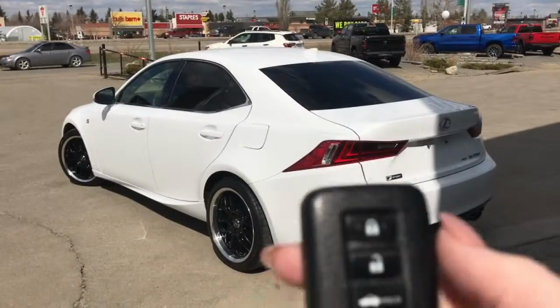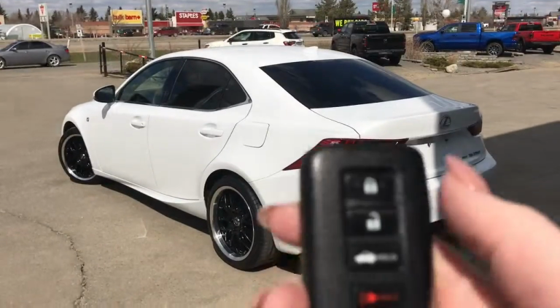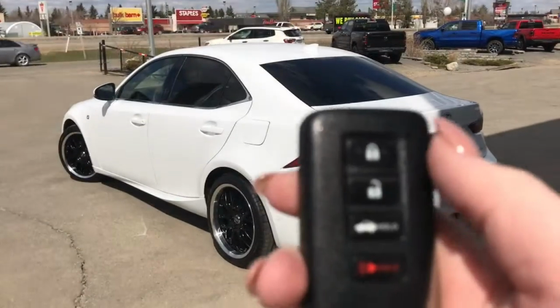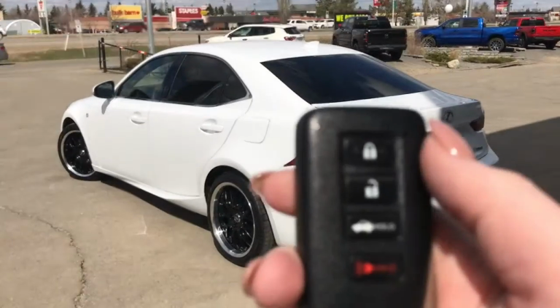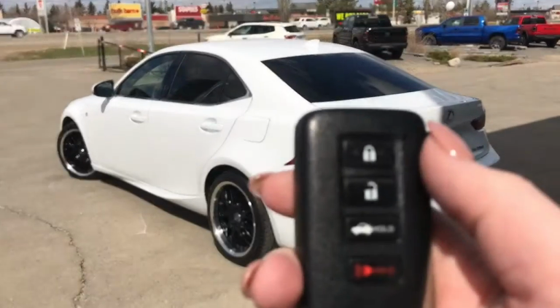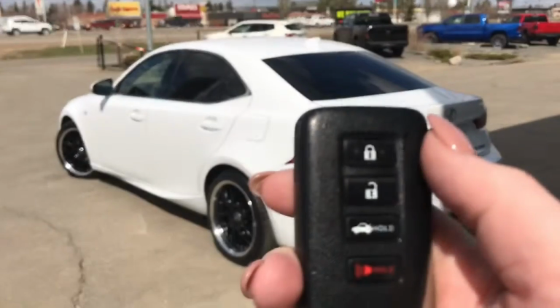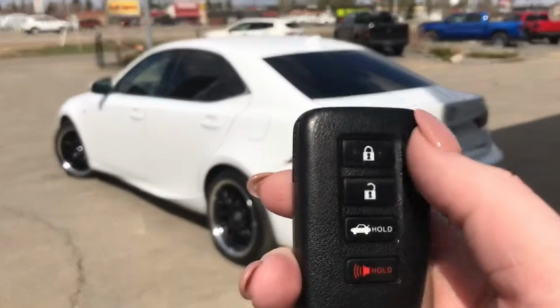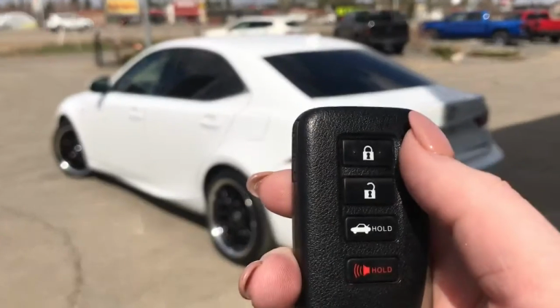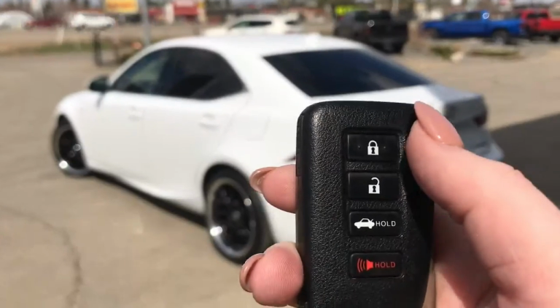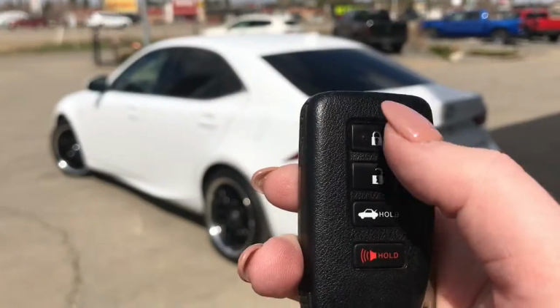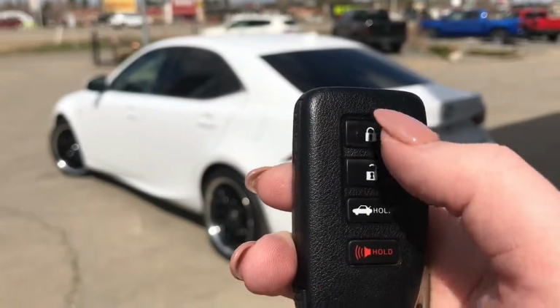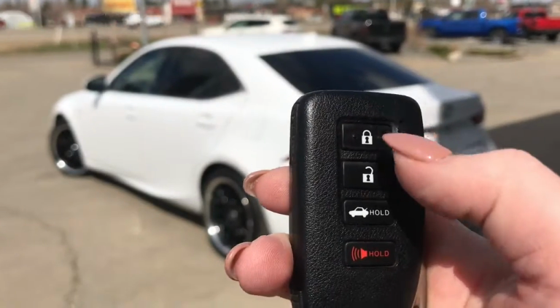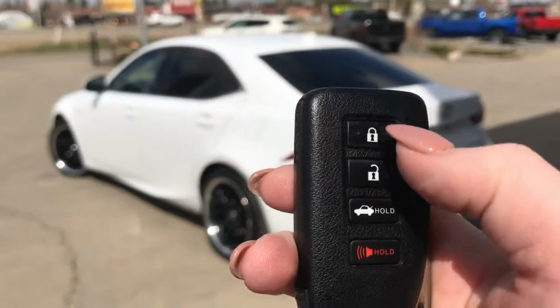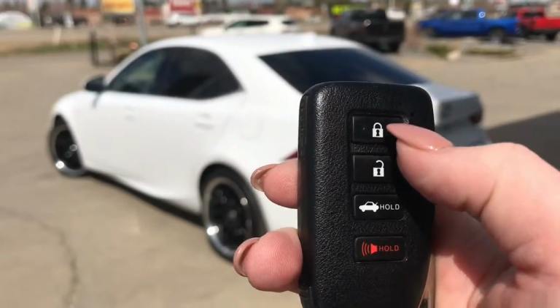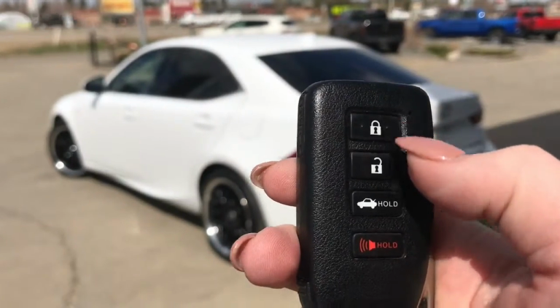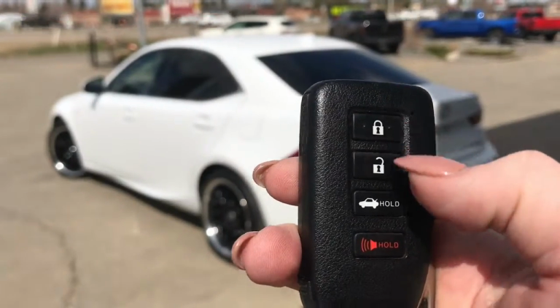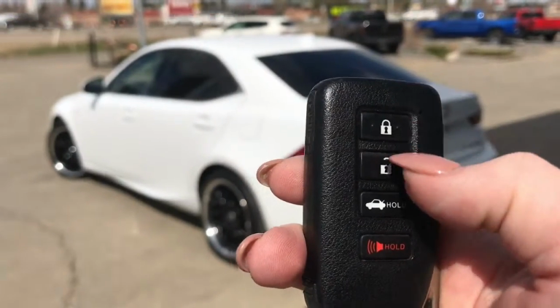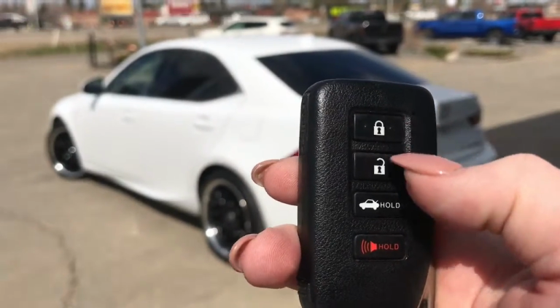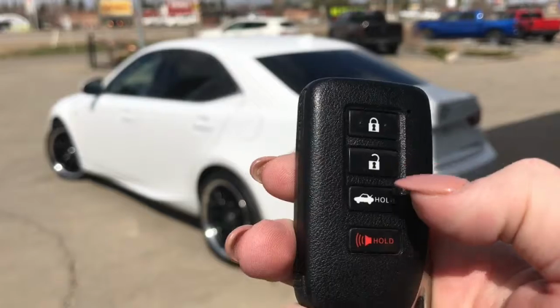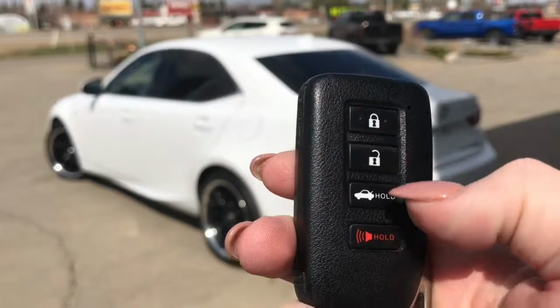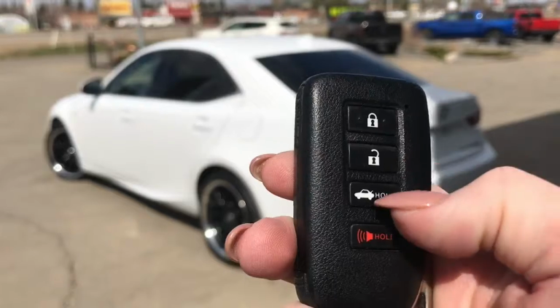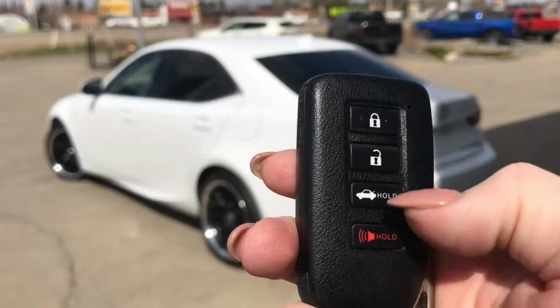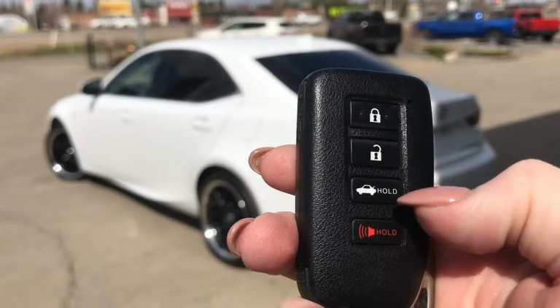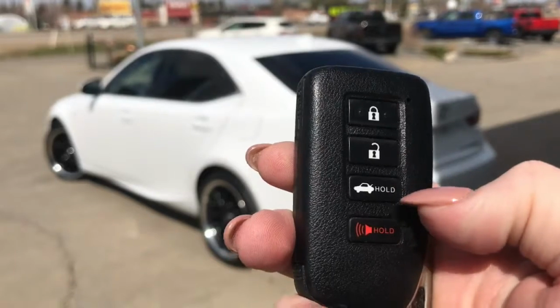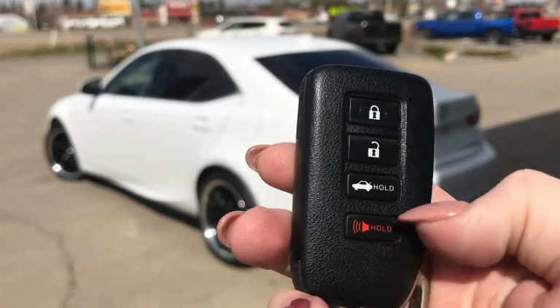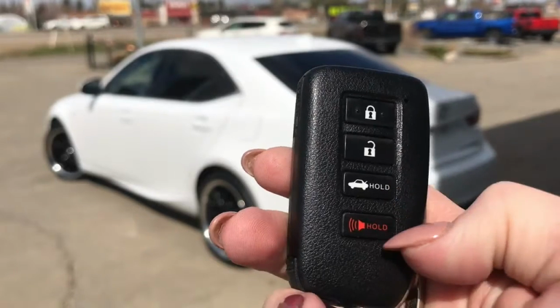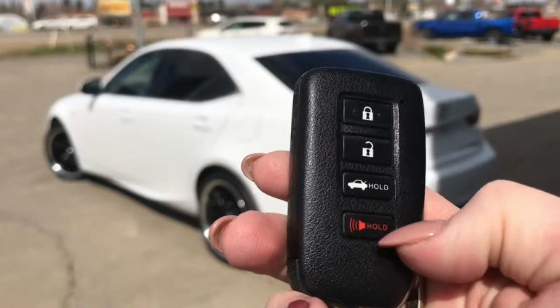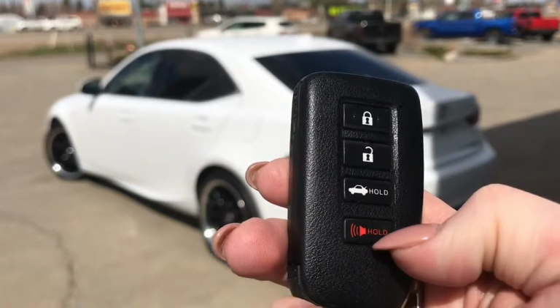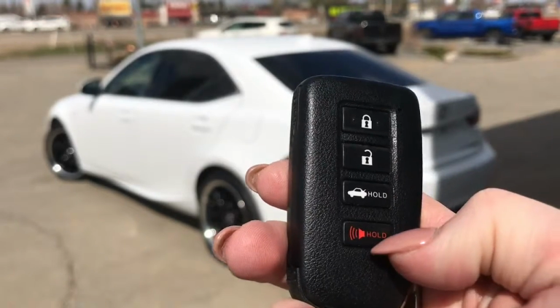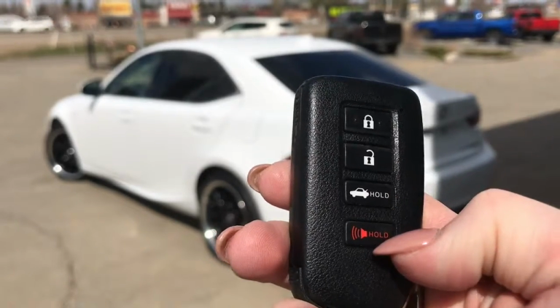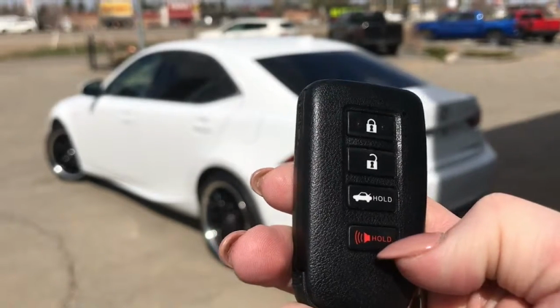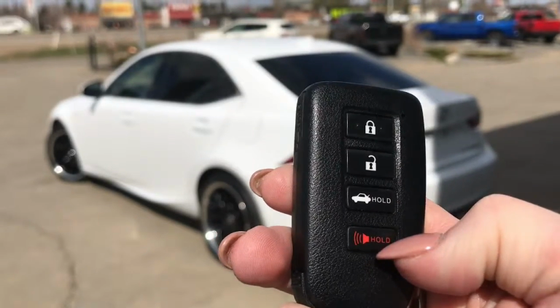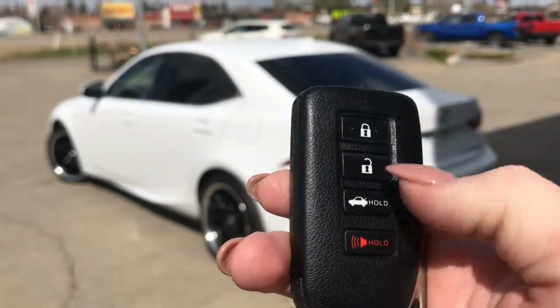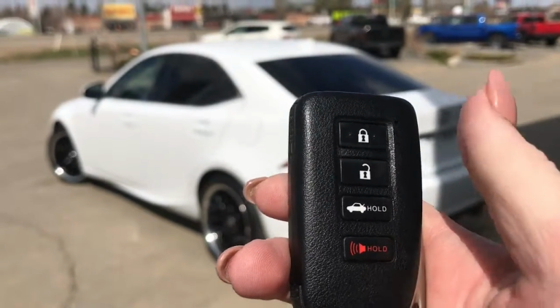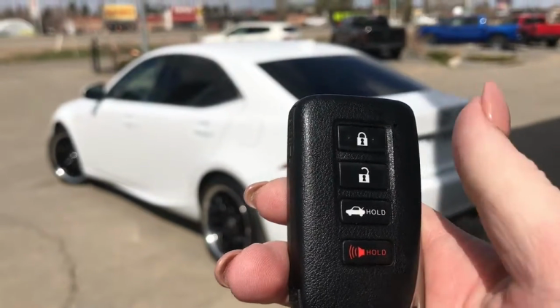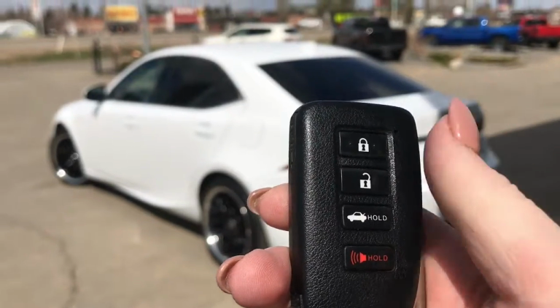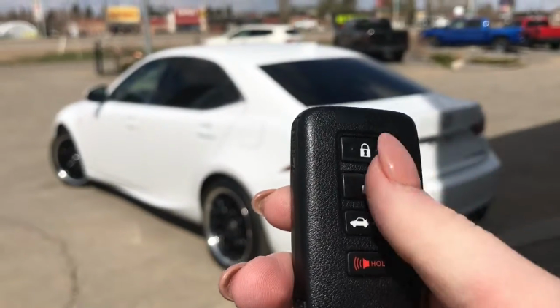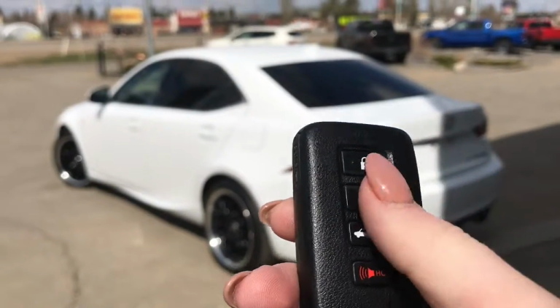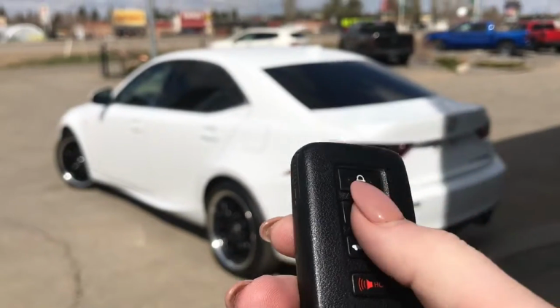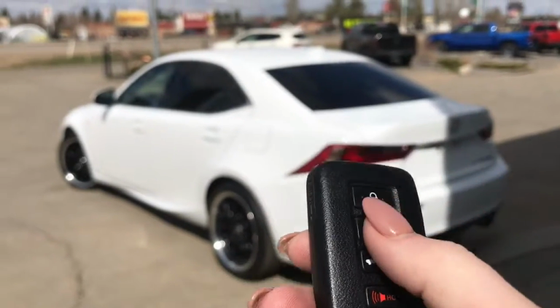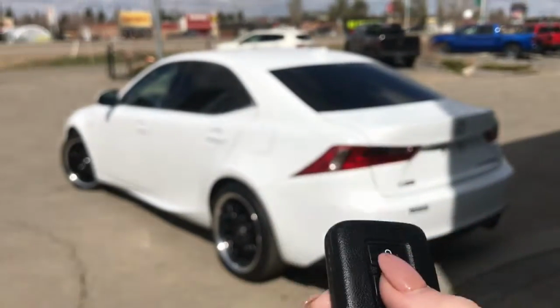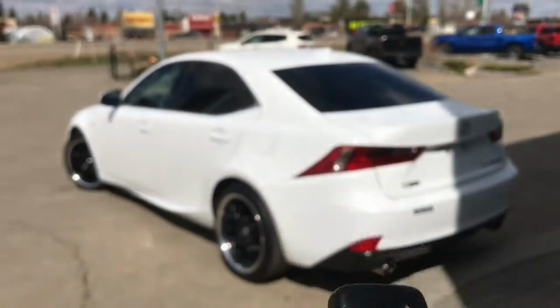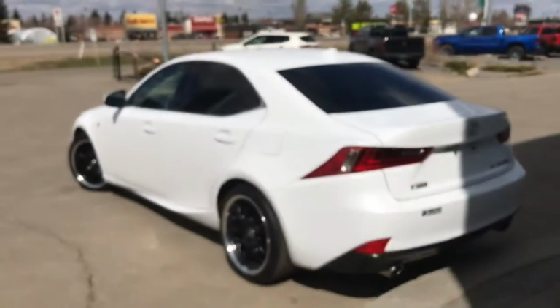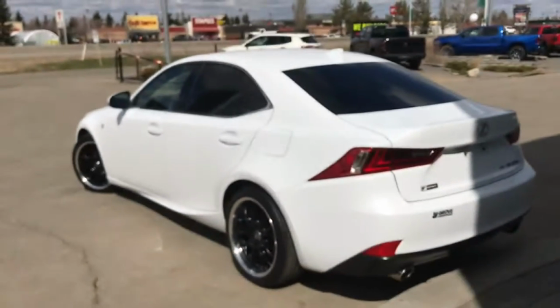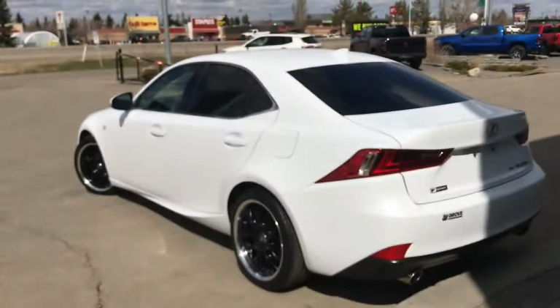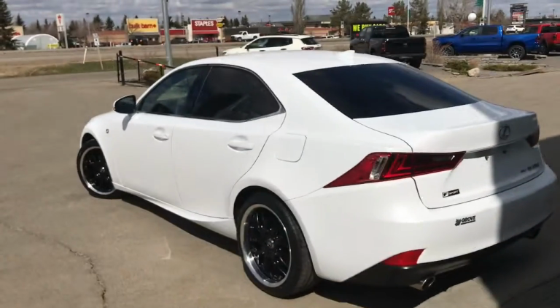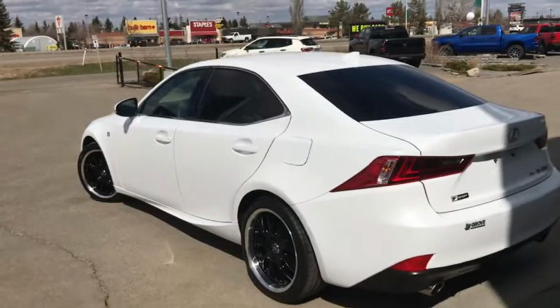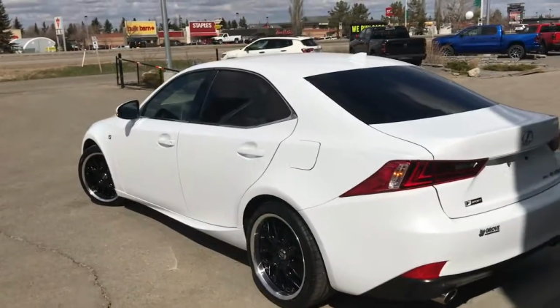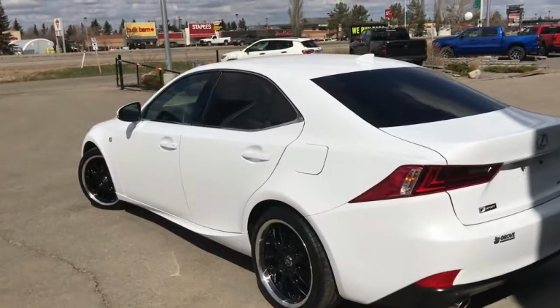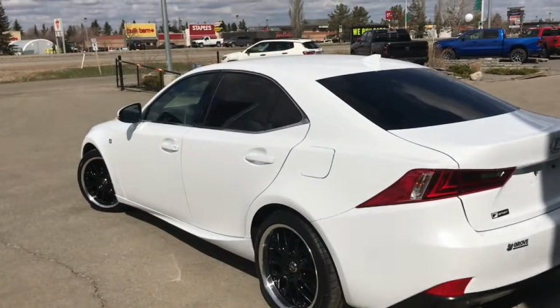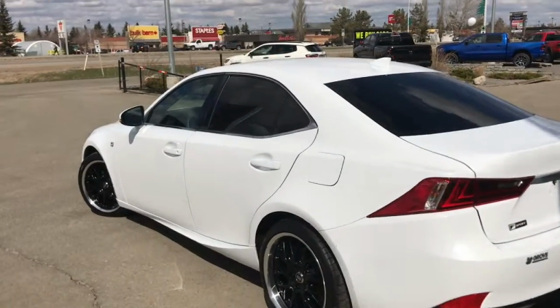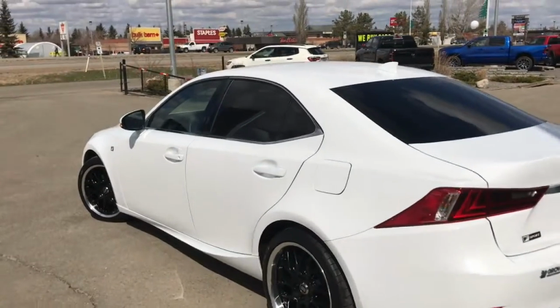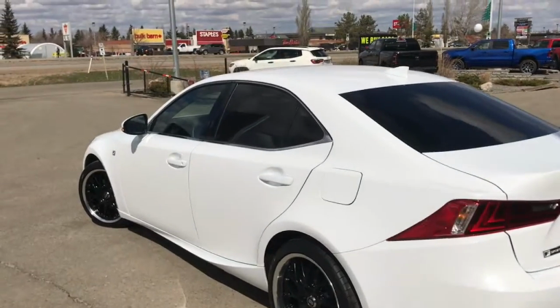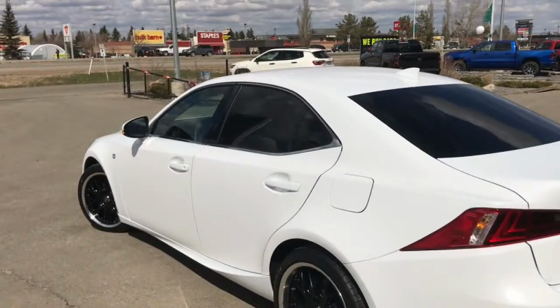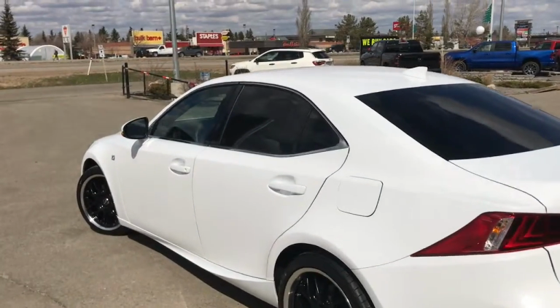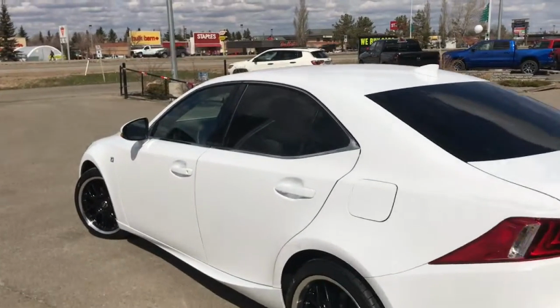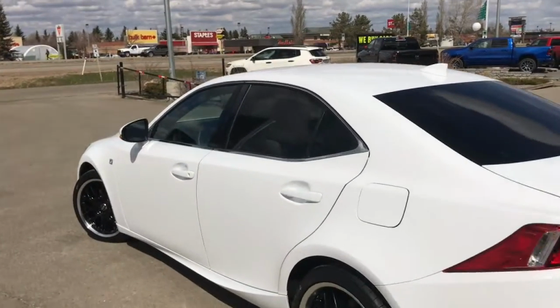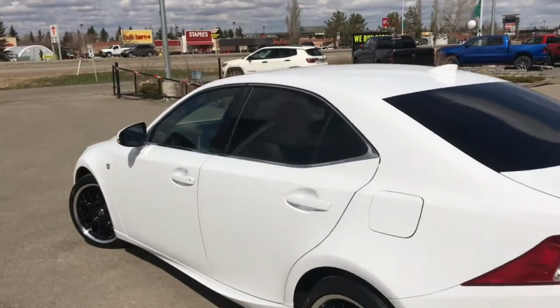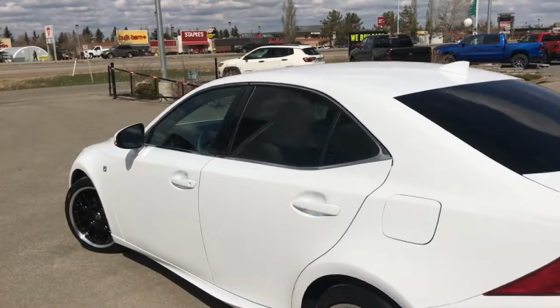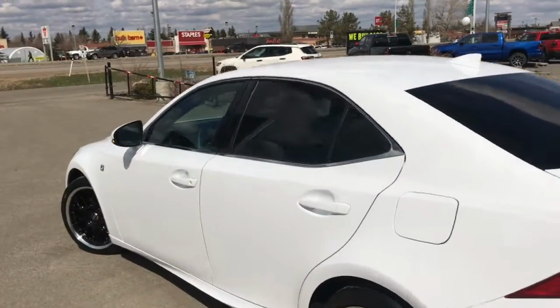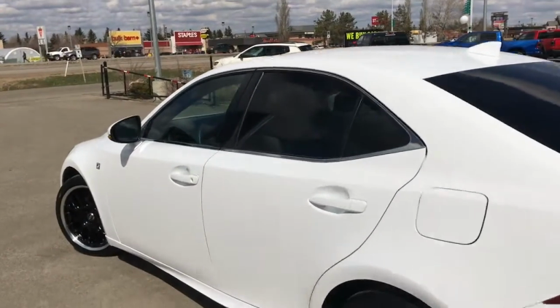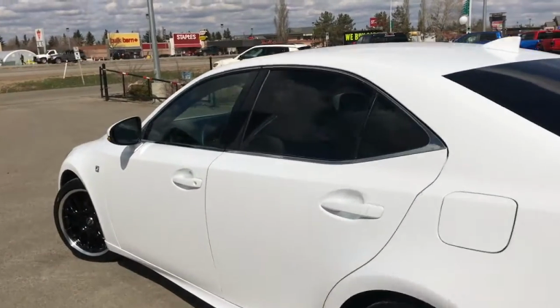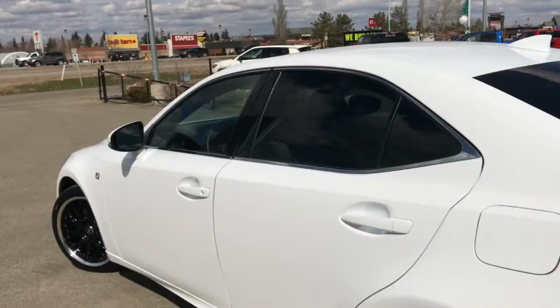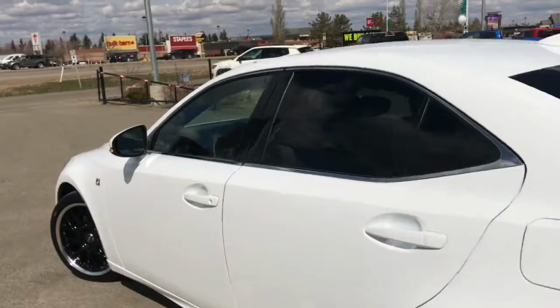On the key fob here we have your lock and unlock button, a button to pop open the boot, as well as your panic button. I'll go ahead and unlock her for us.